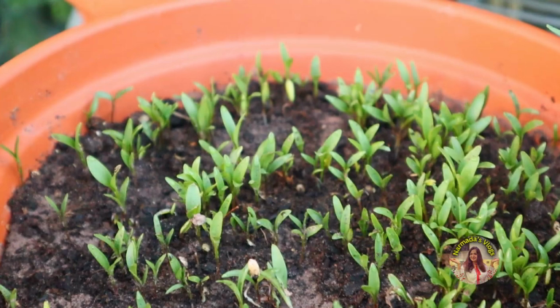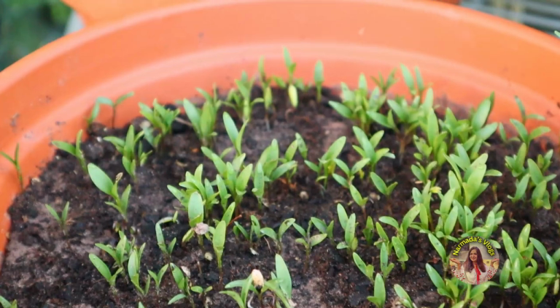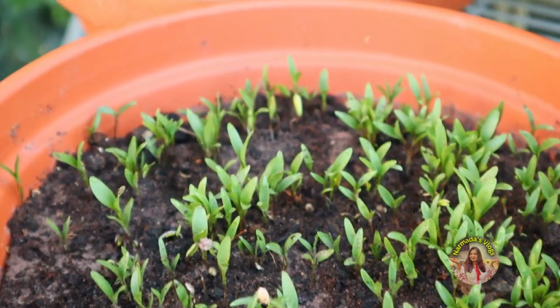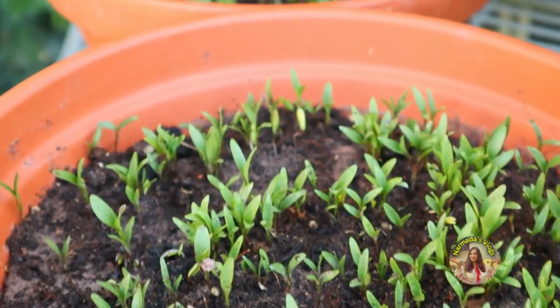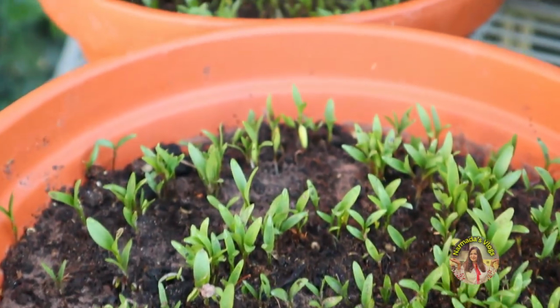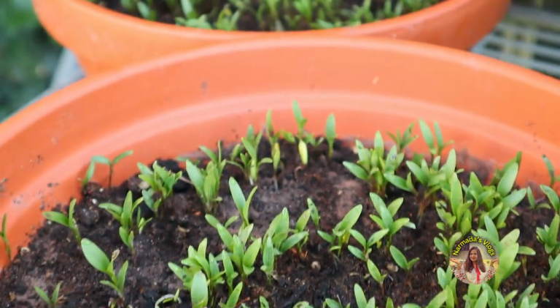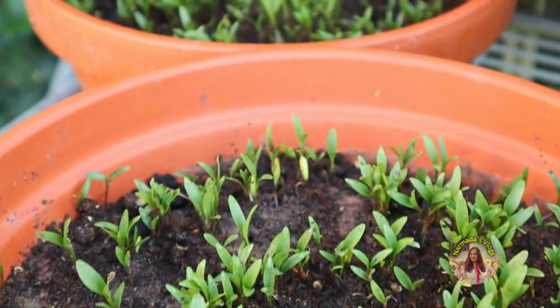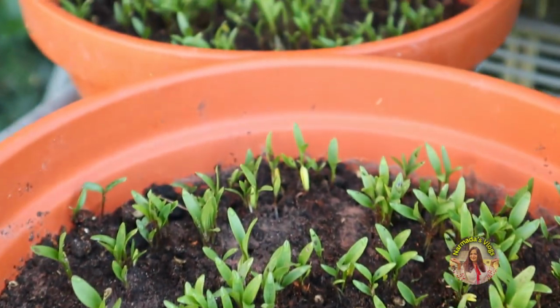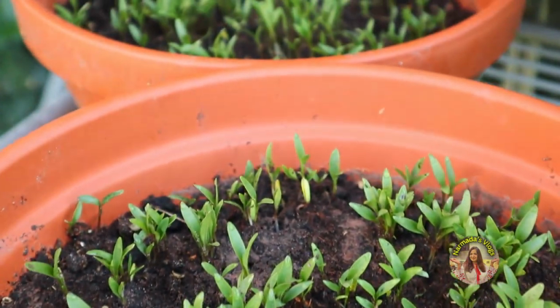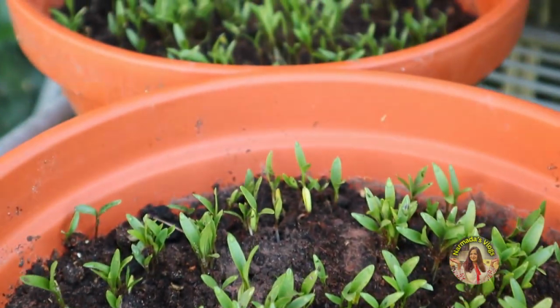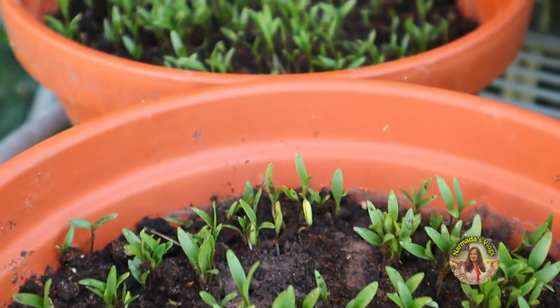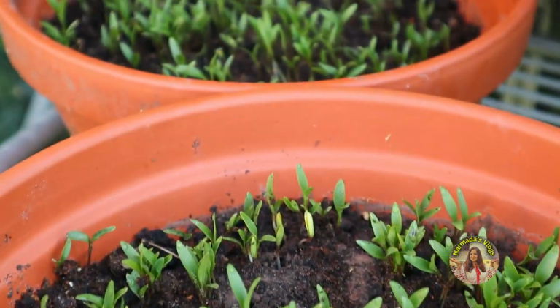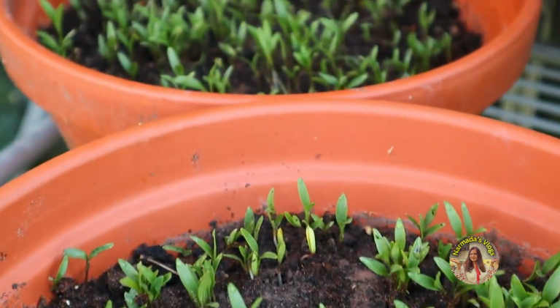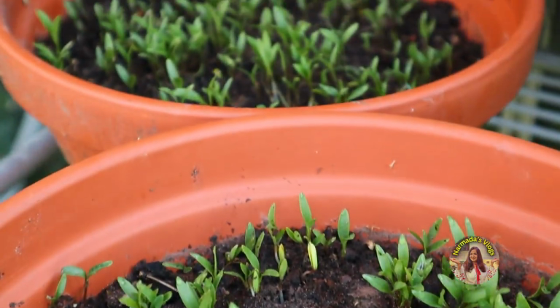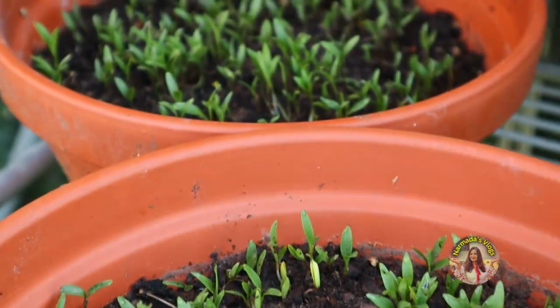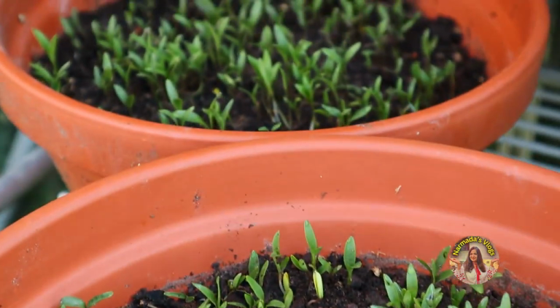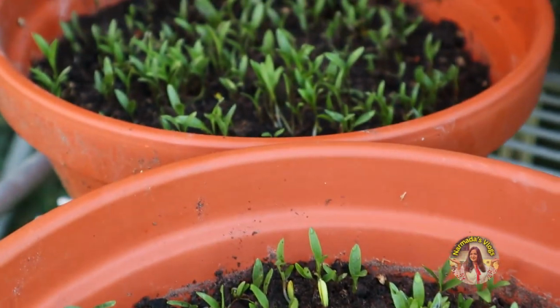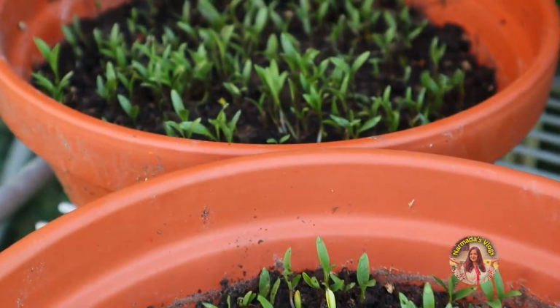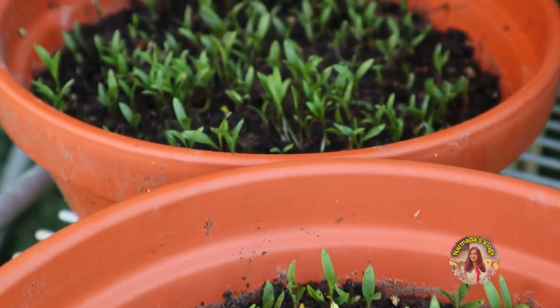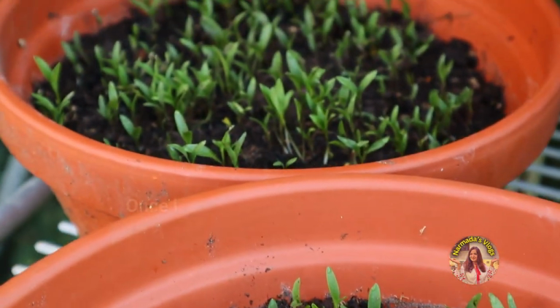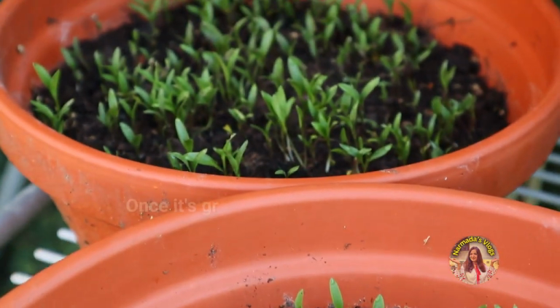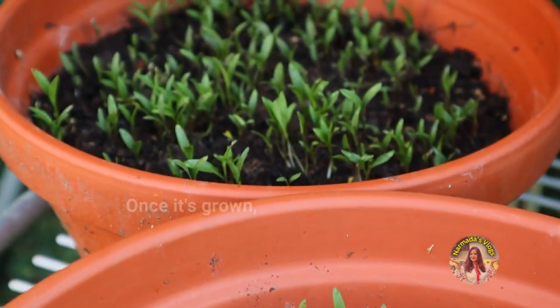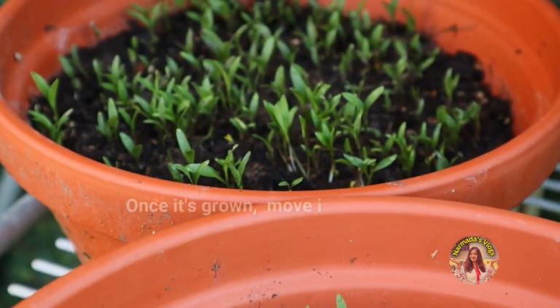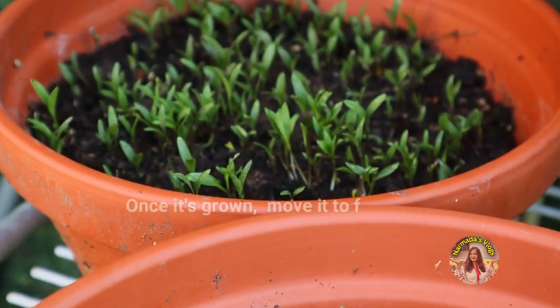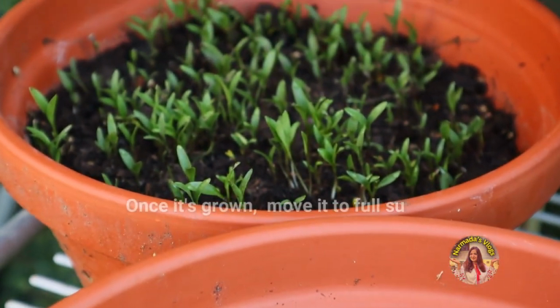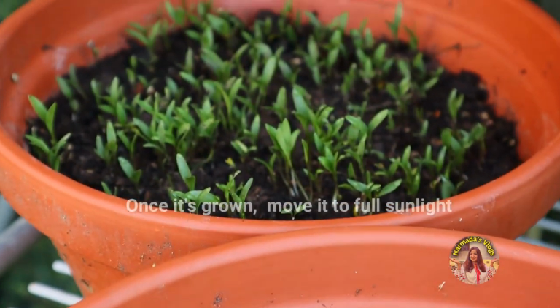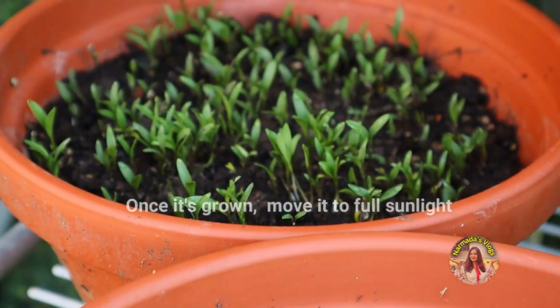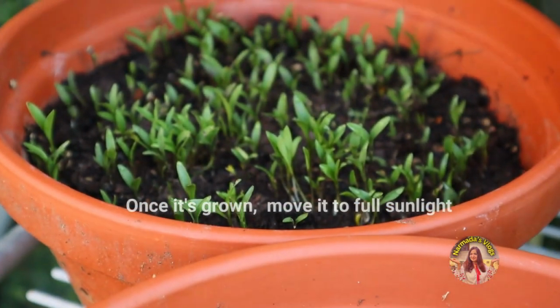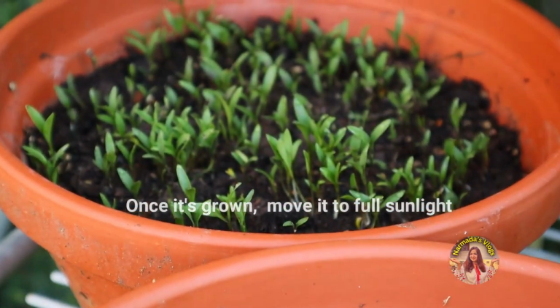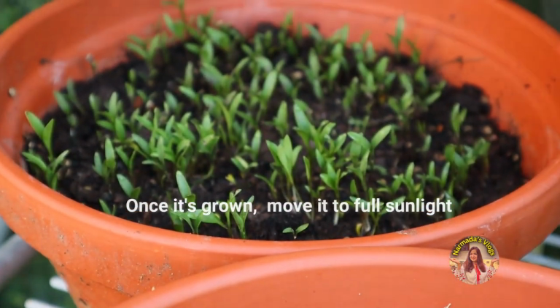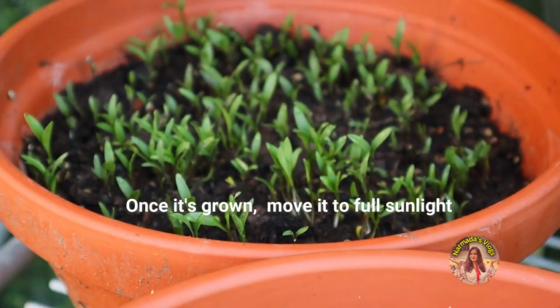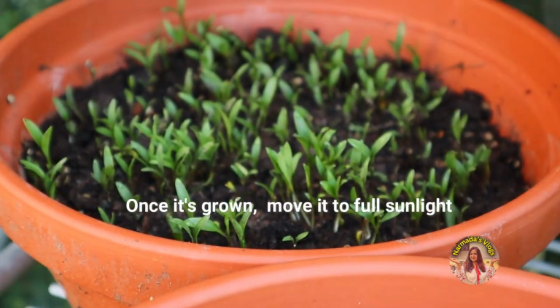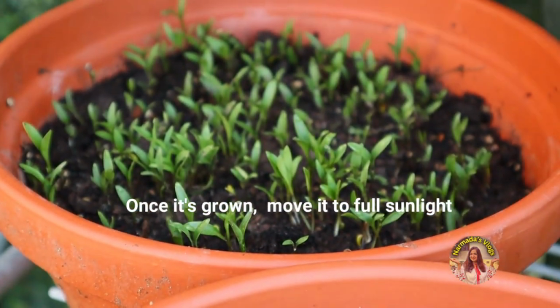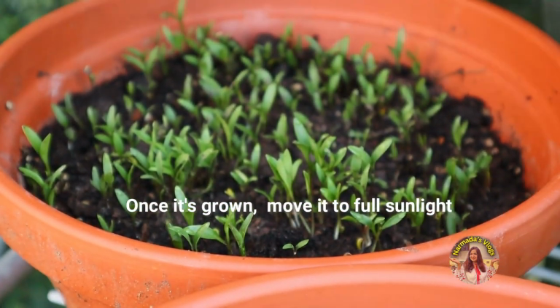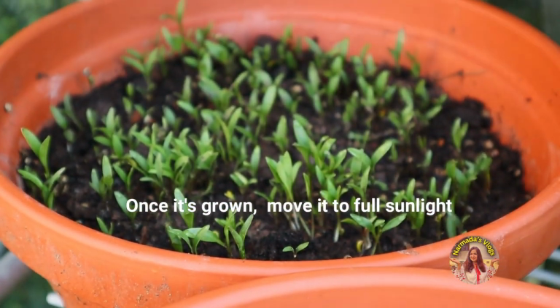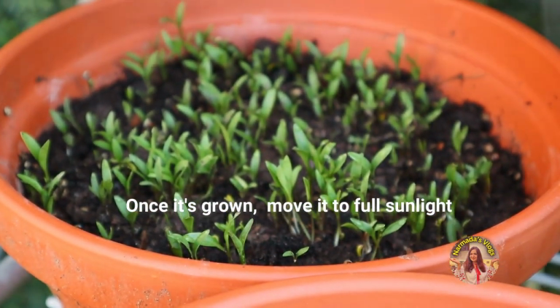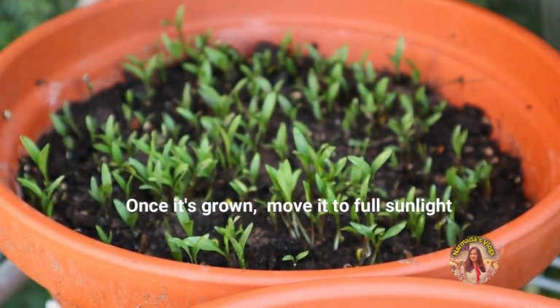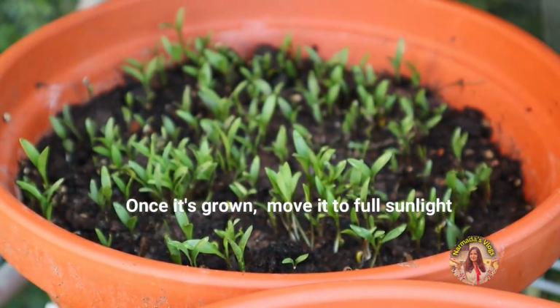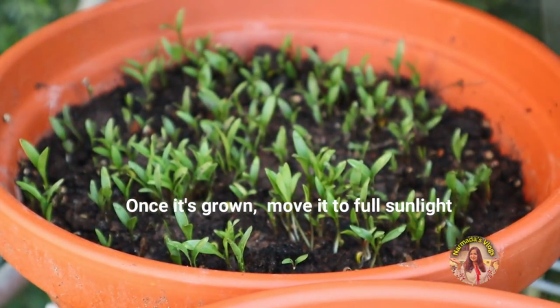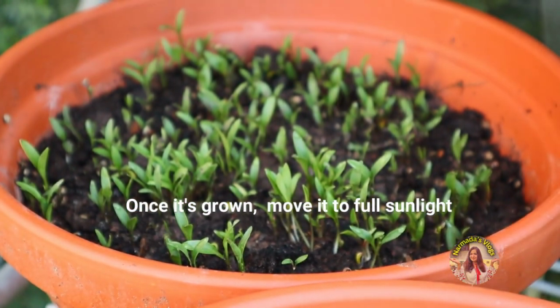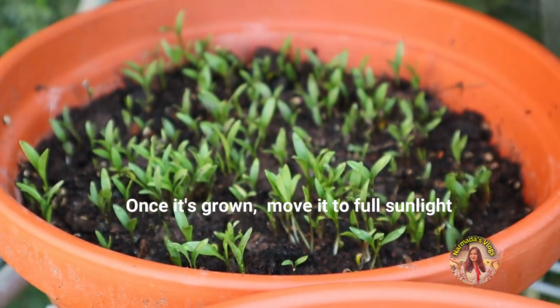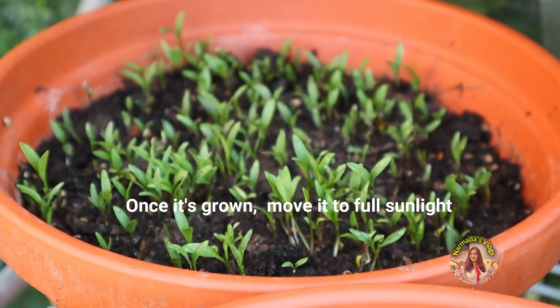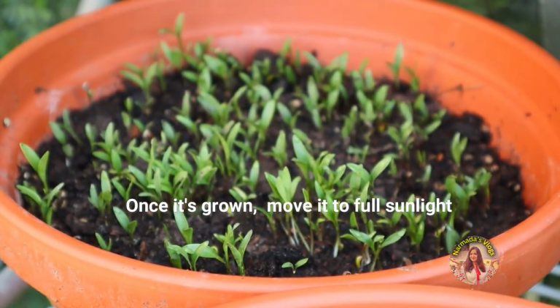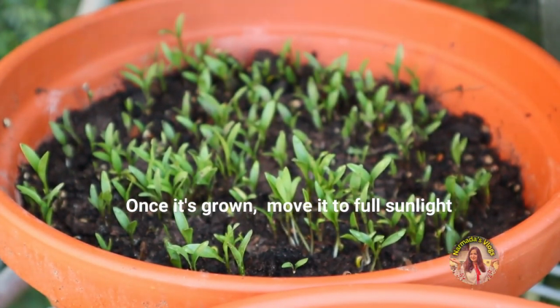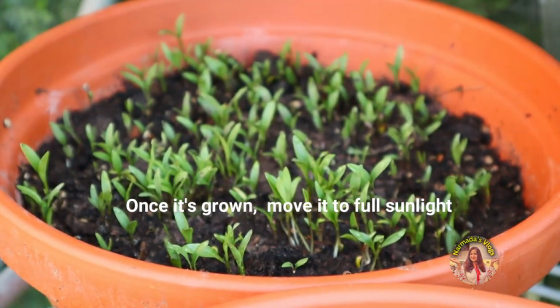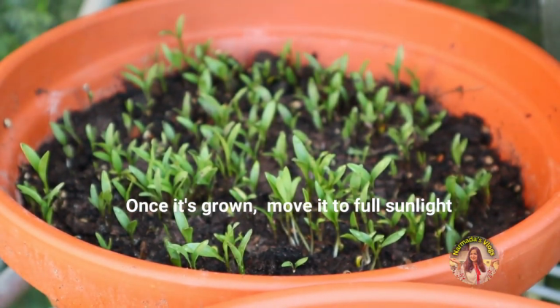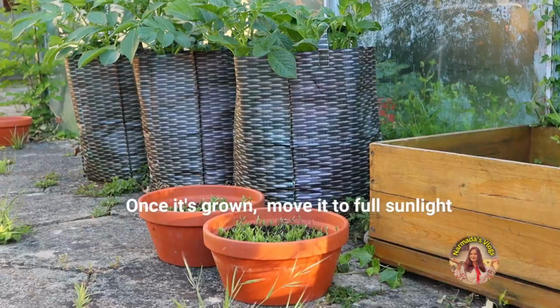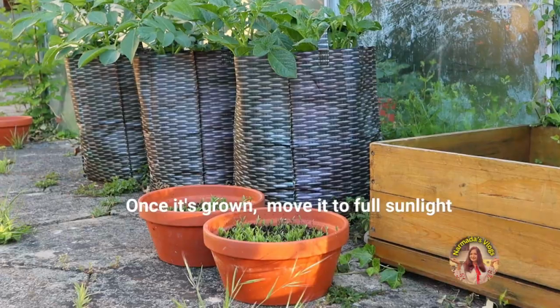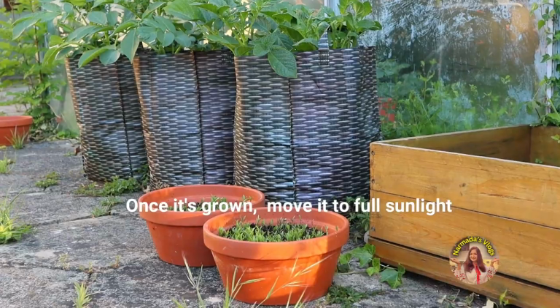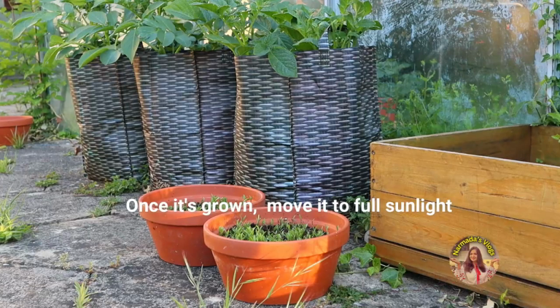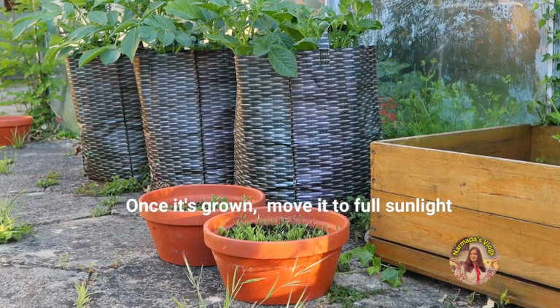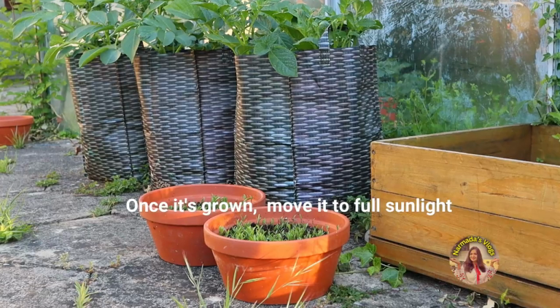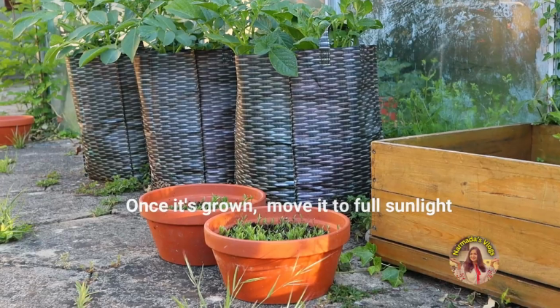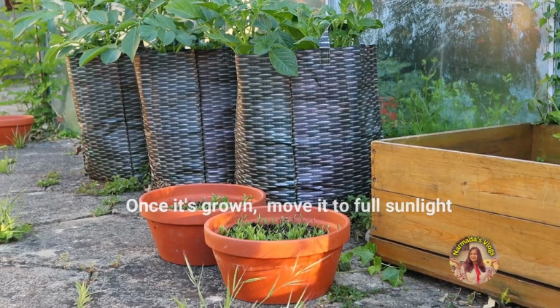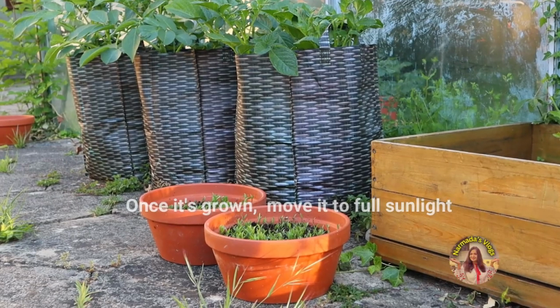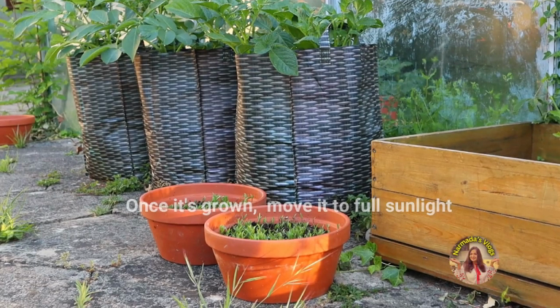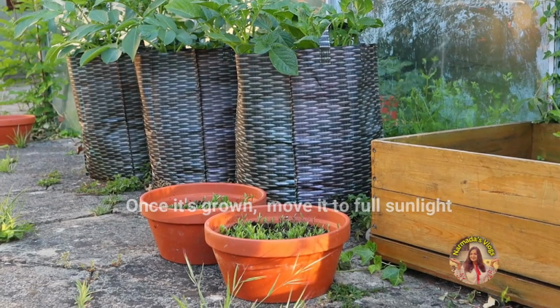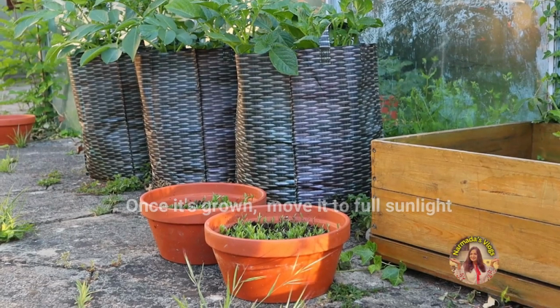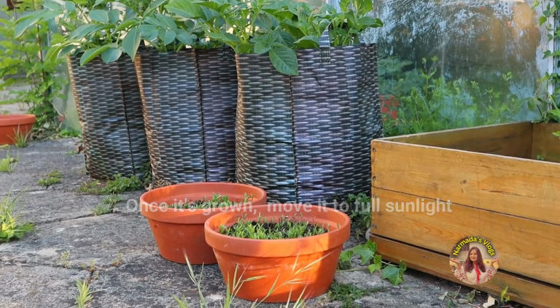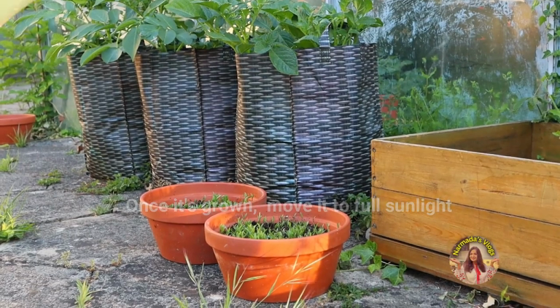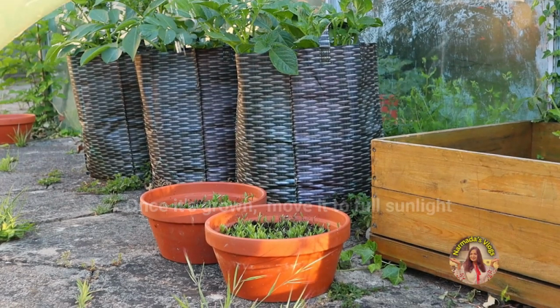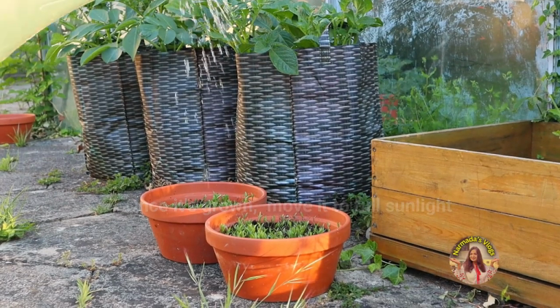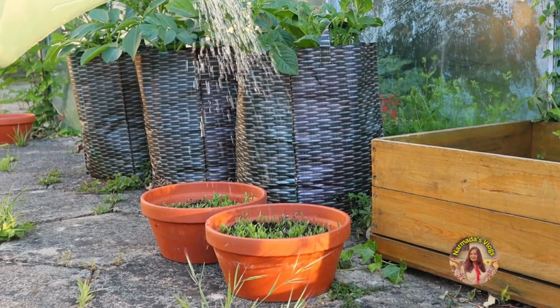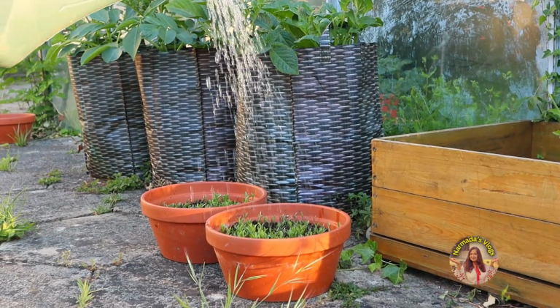It has grown beautifully now. At this point you need to move it to full sunlight and water it on alternate days.